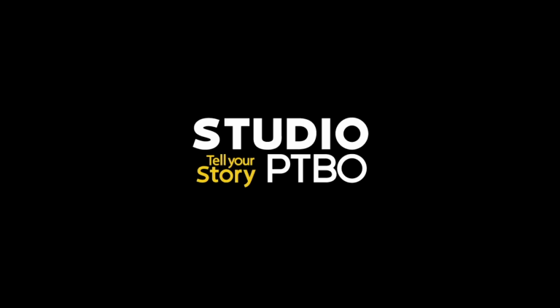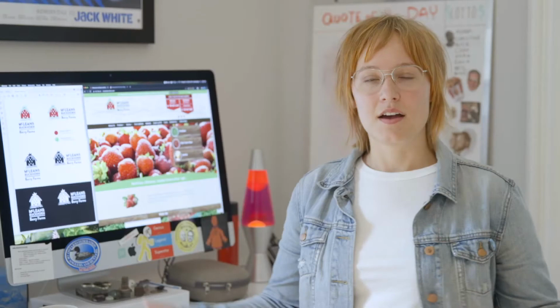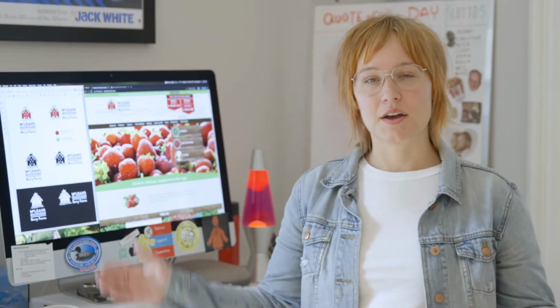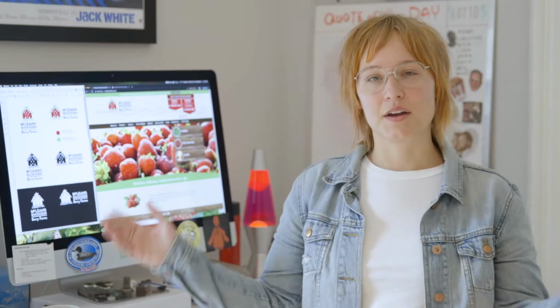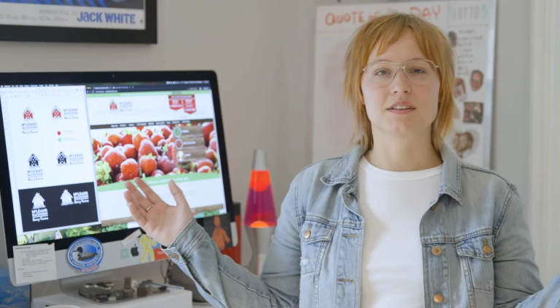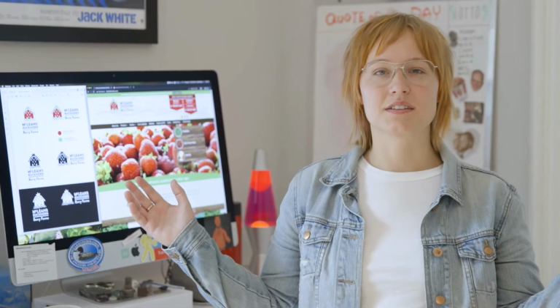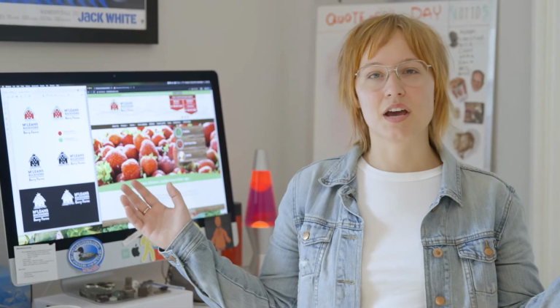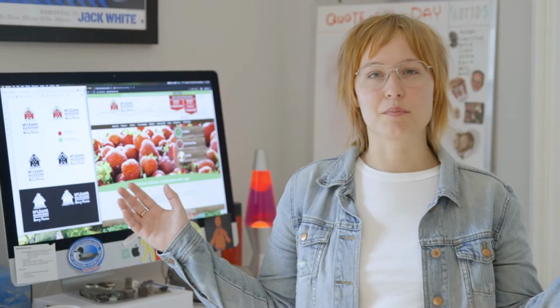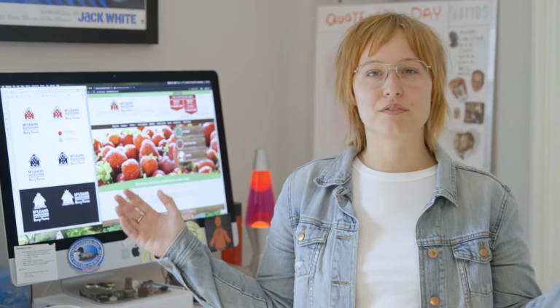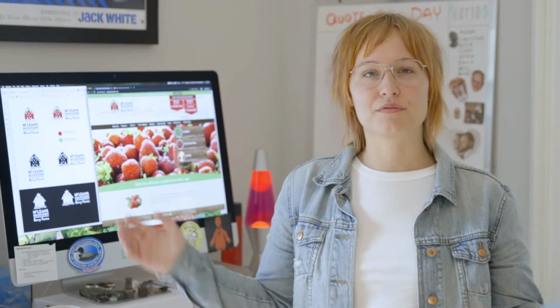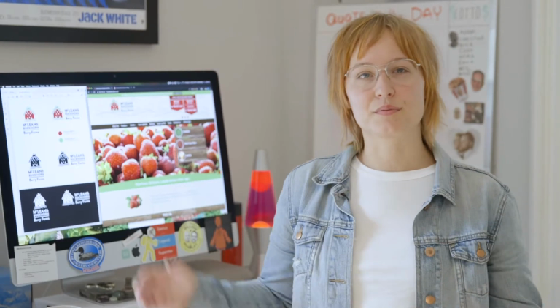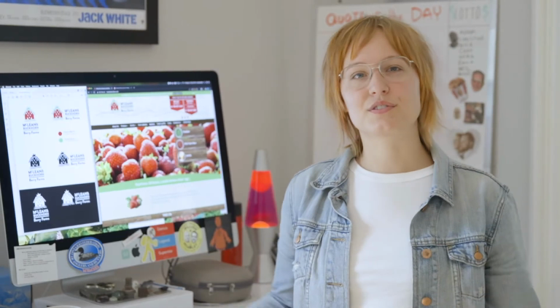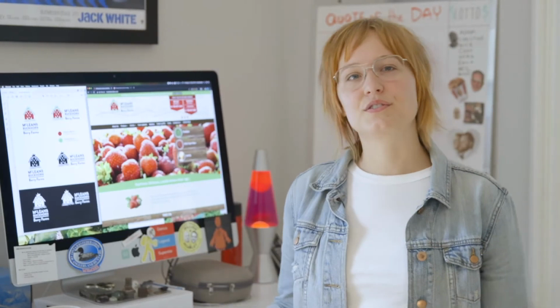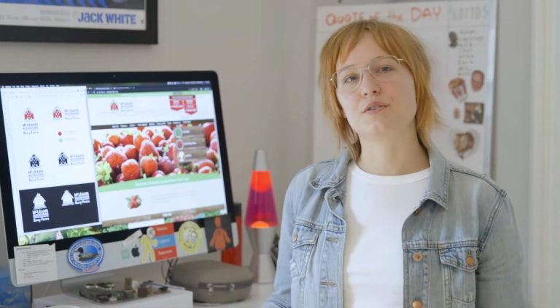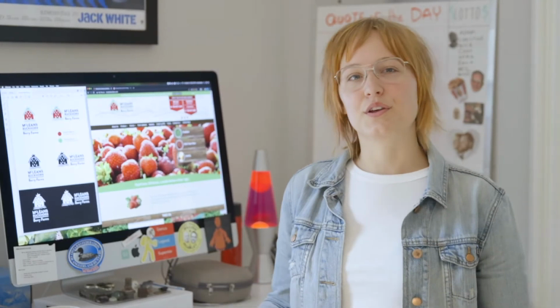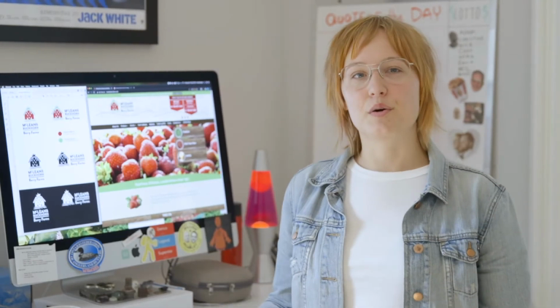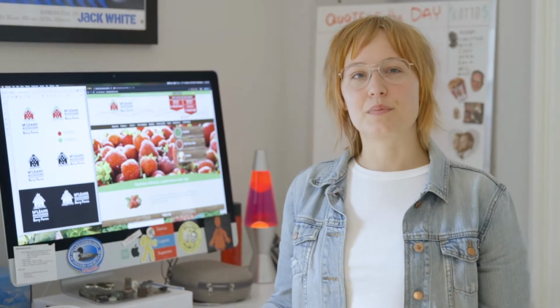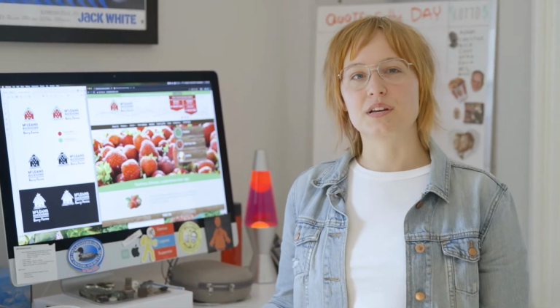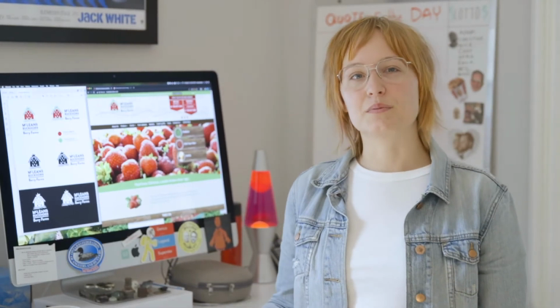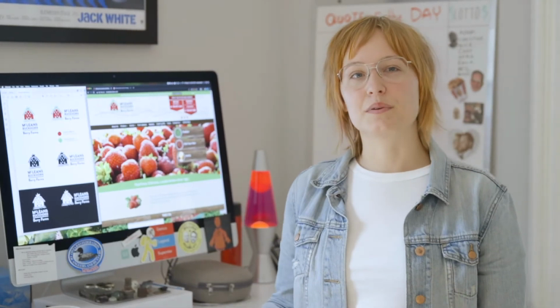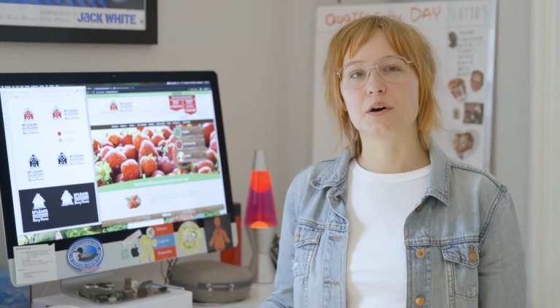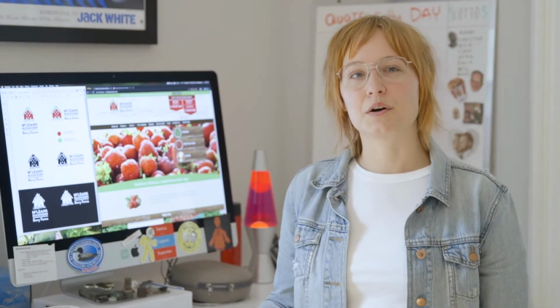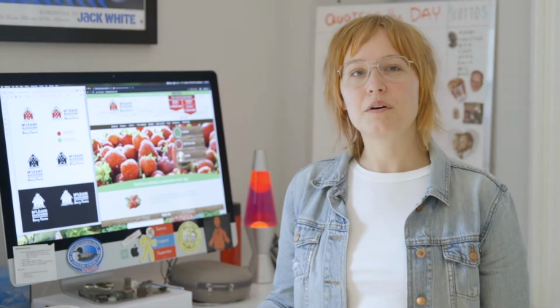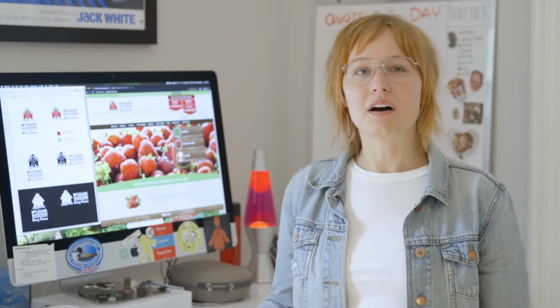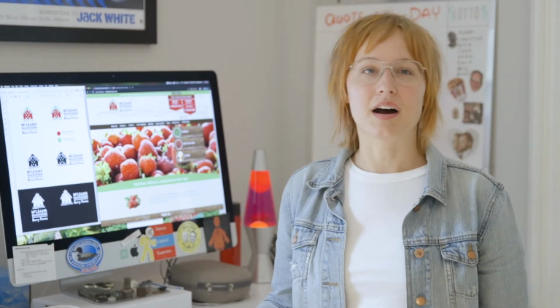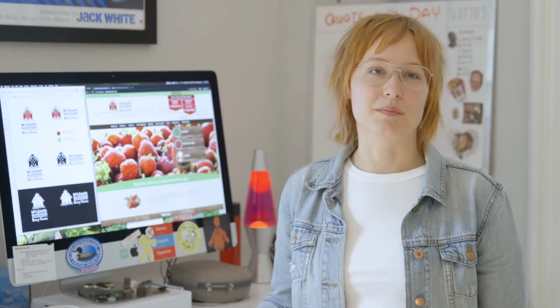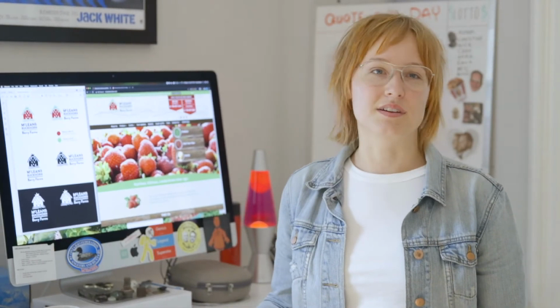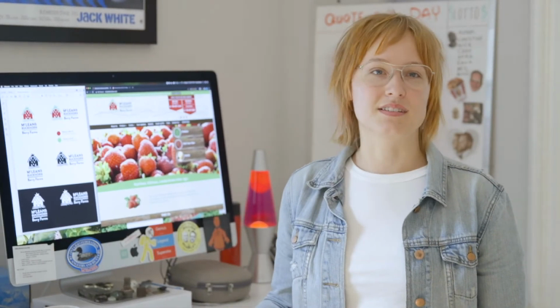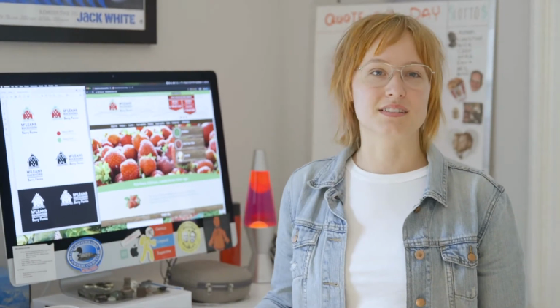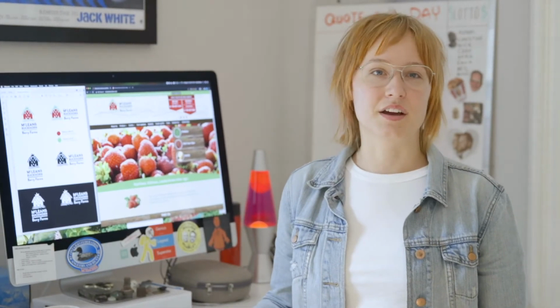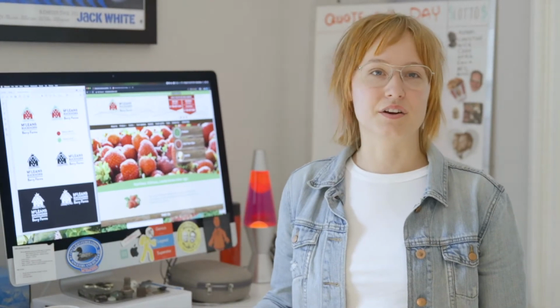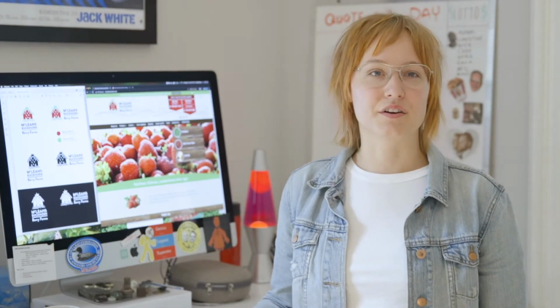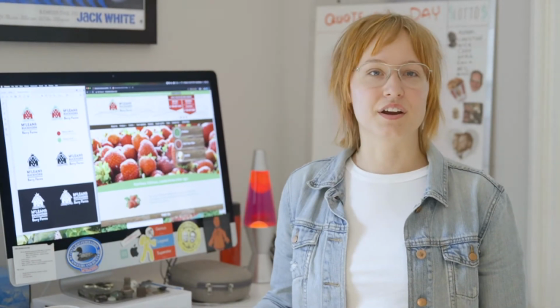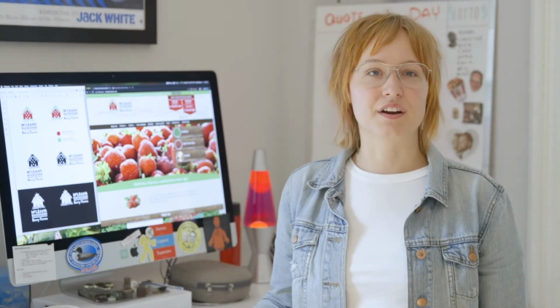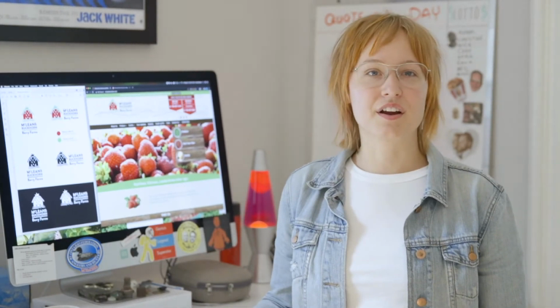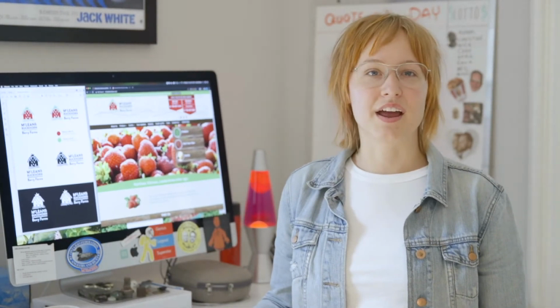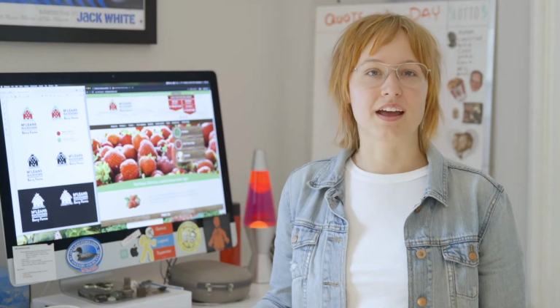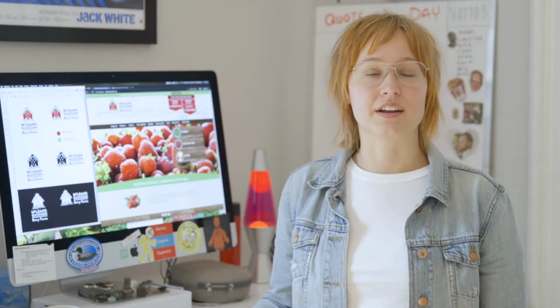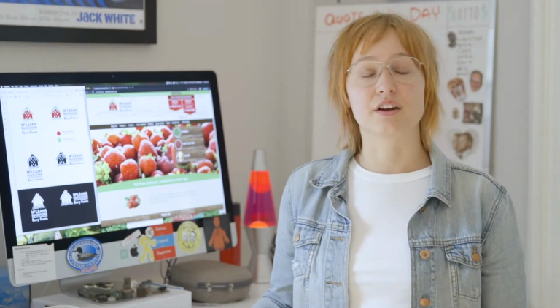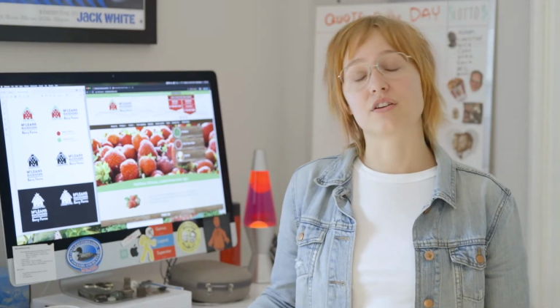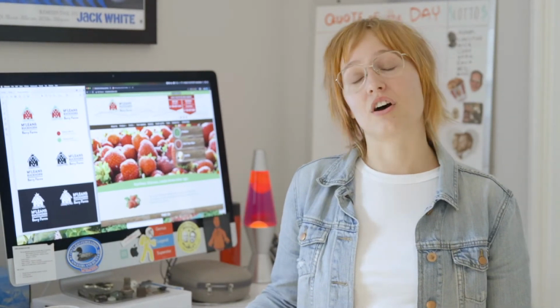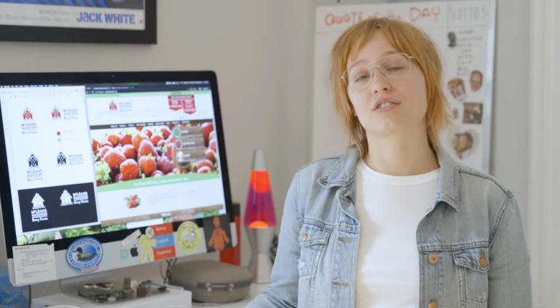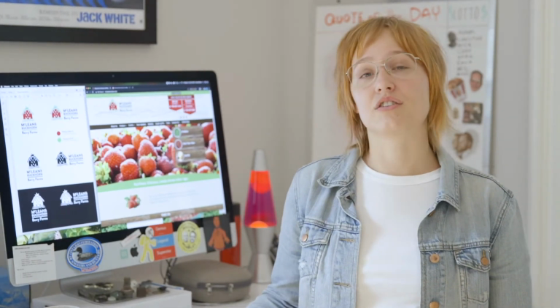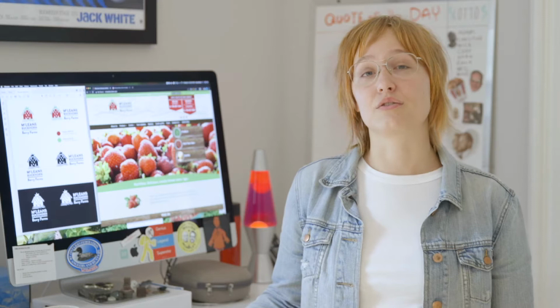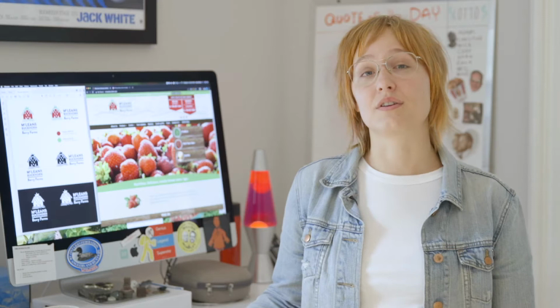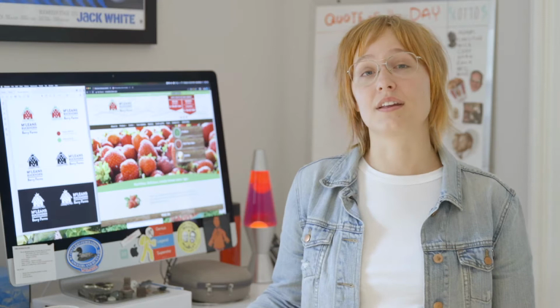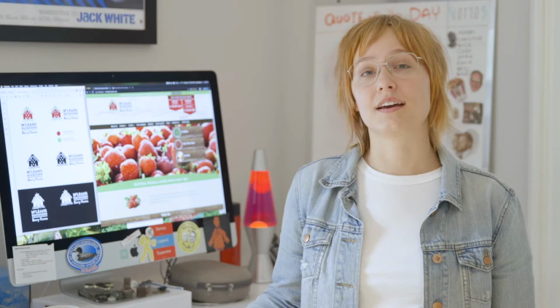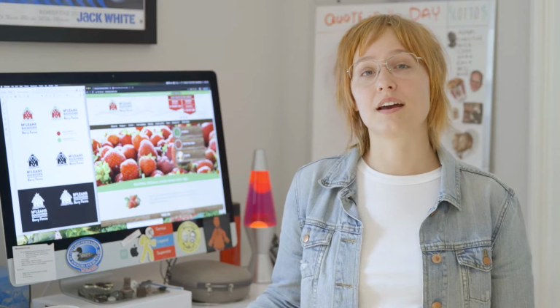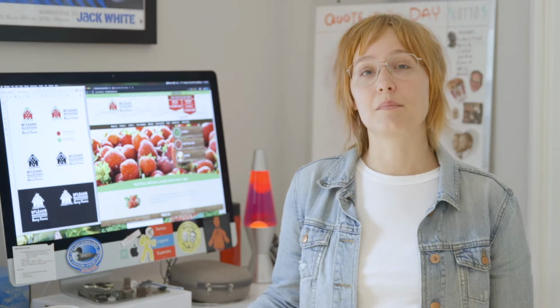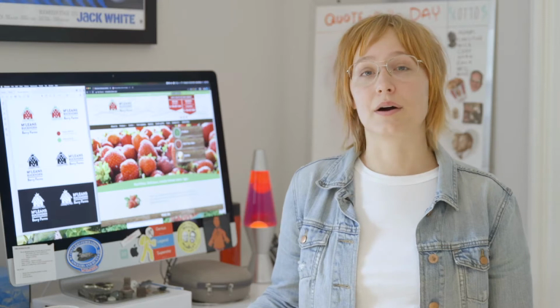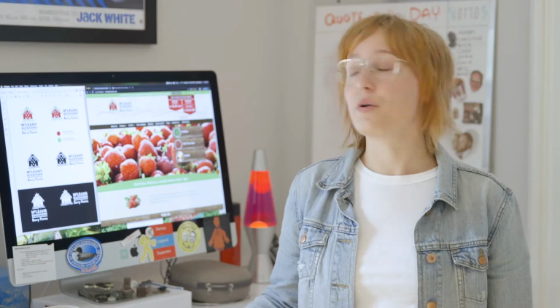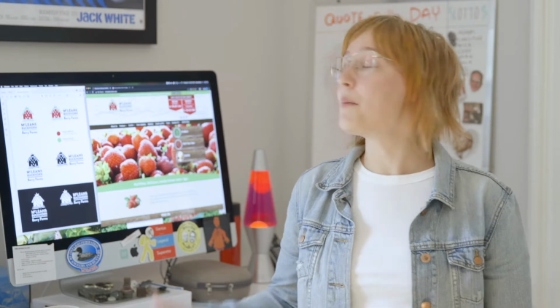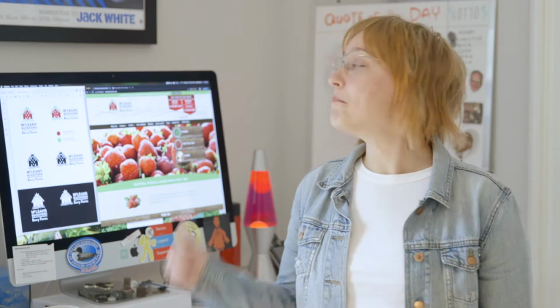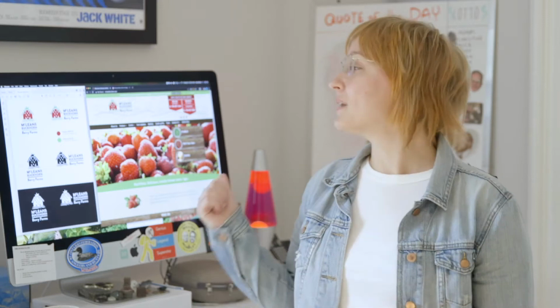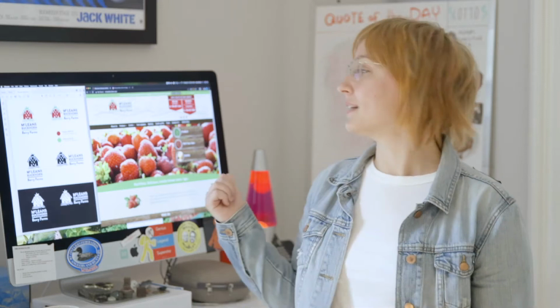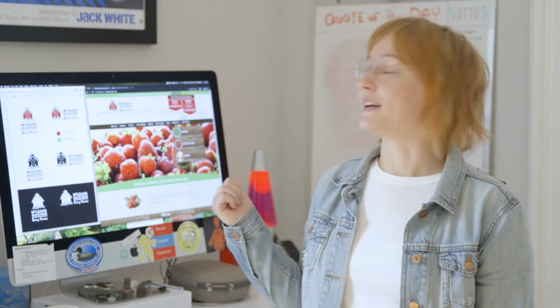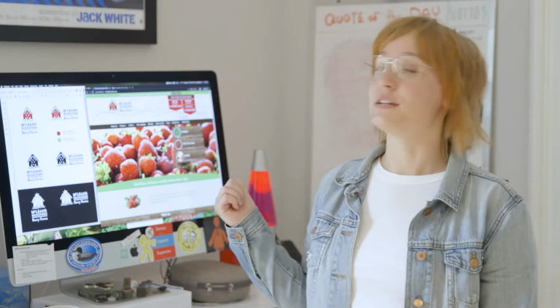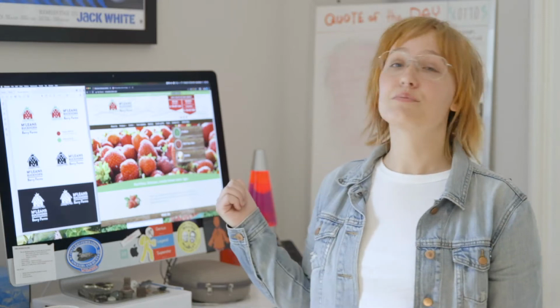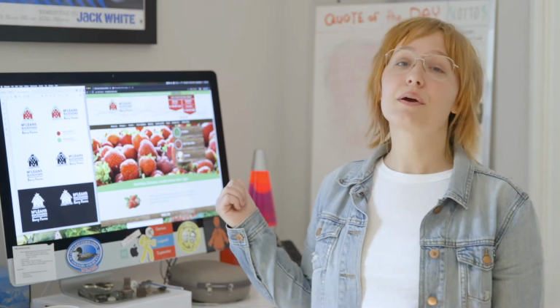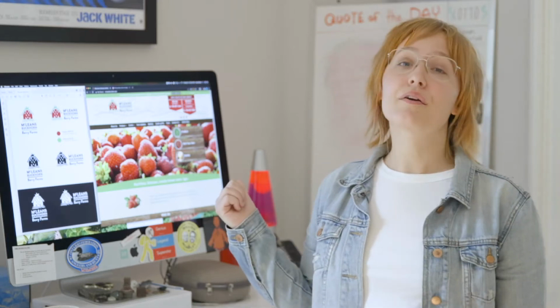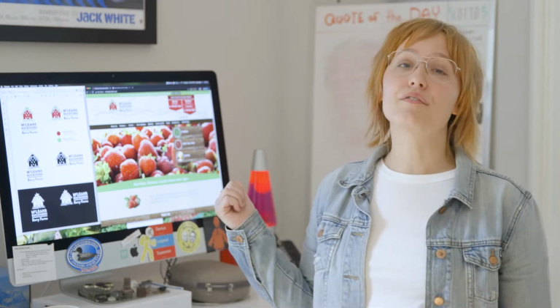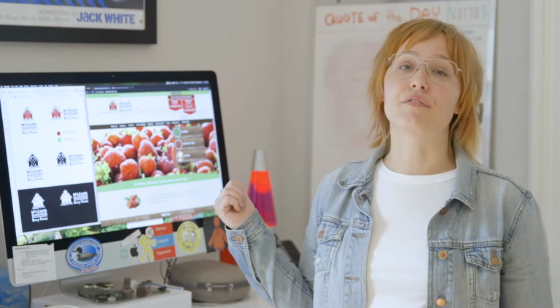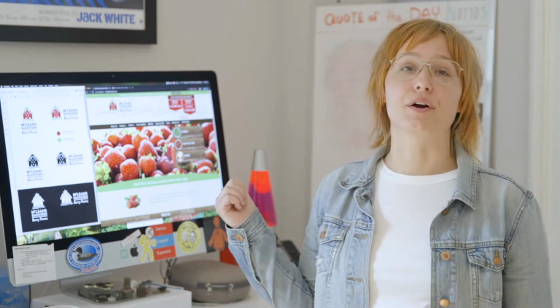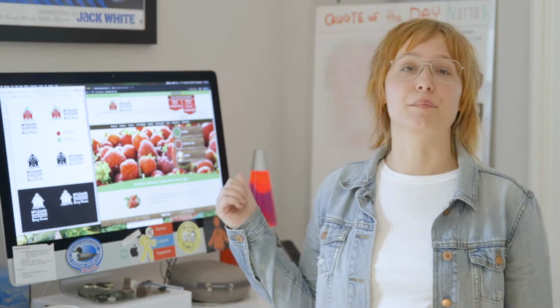Hey, it's Emma from Studio PTBO. I'm a designer here and I'm here to talk to you today about McLean's Berry Farm.